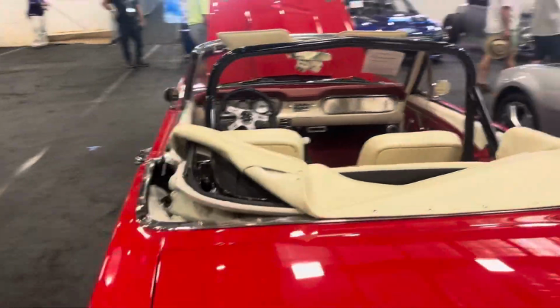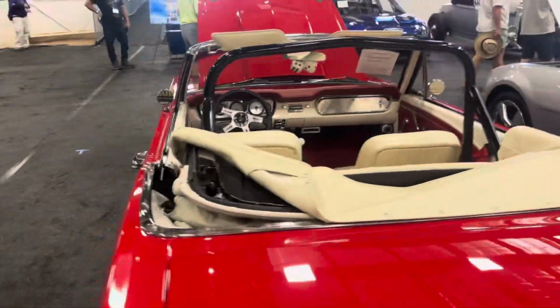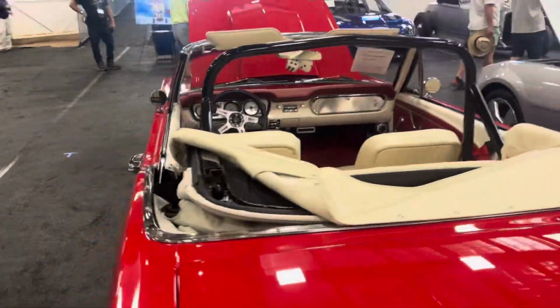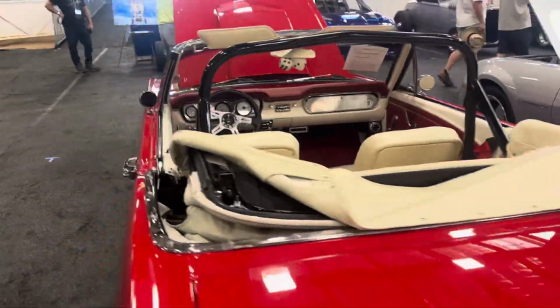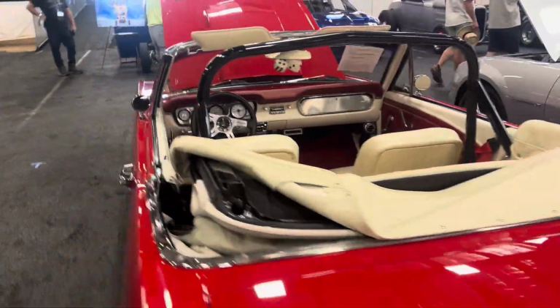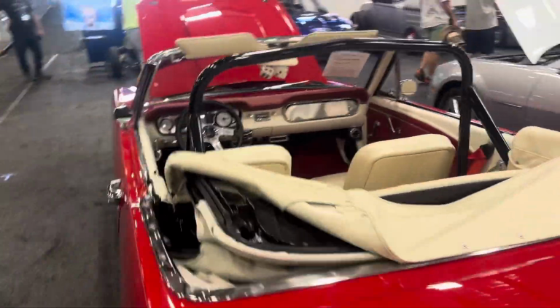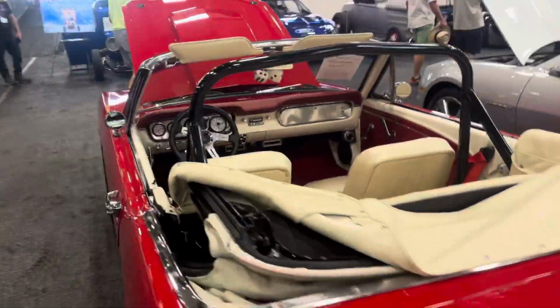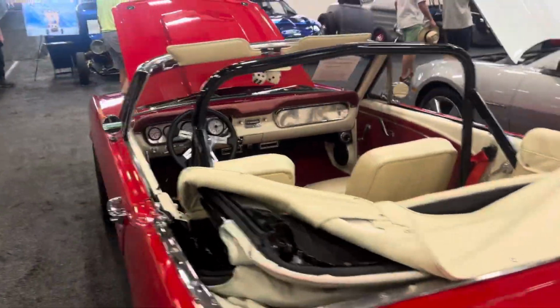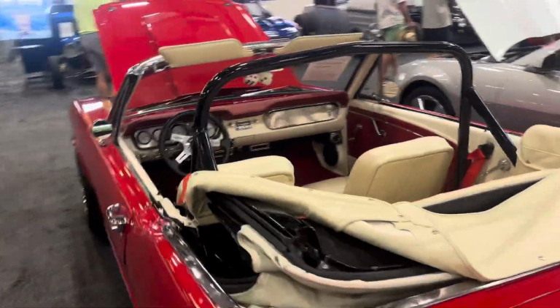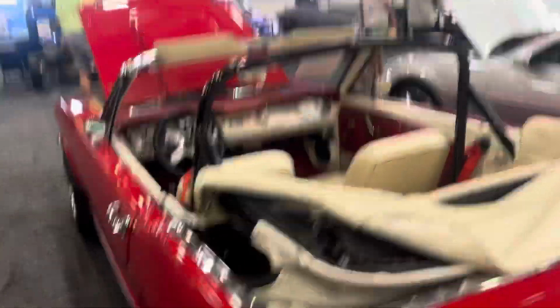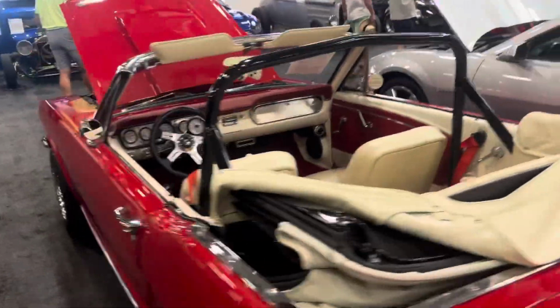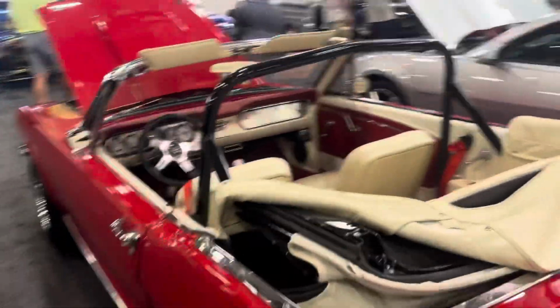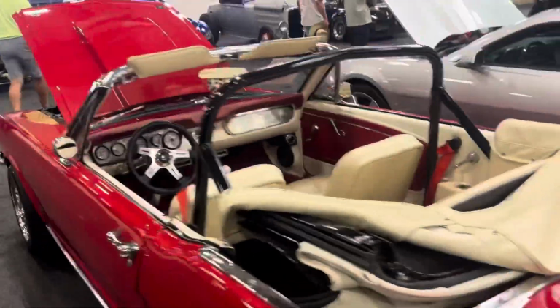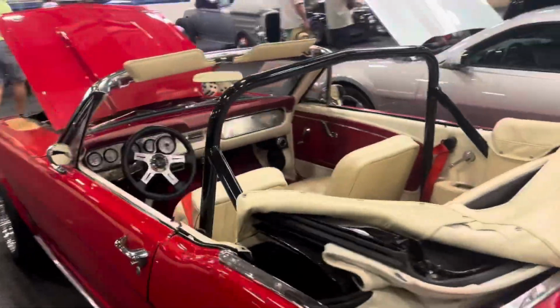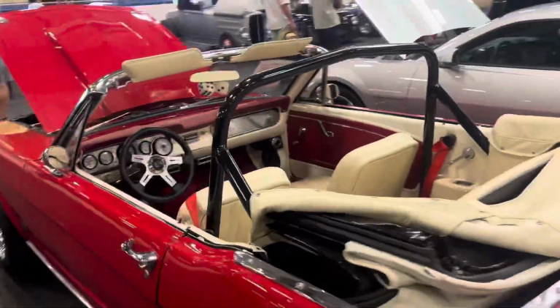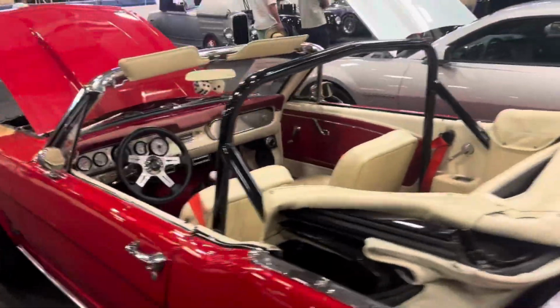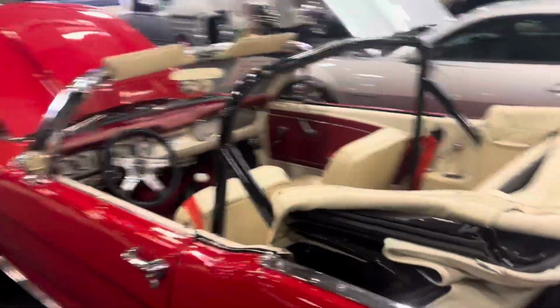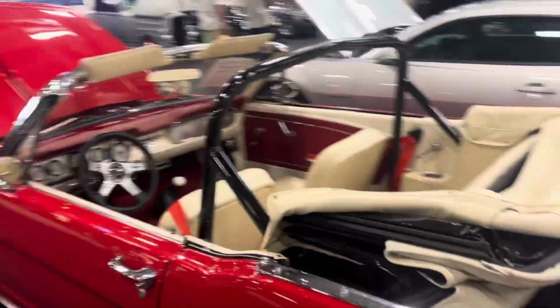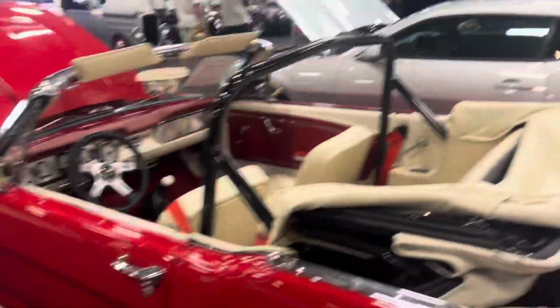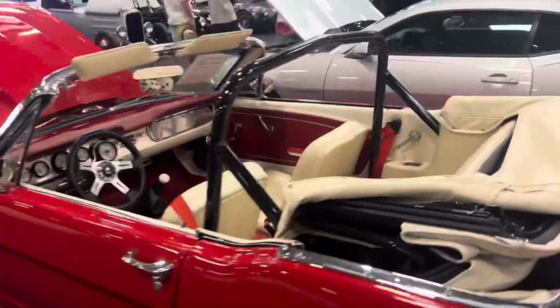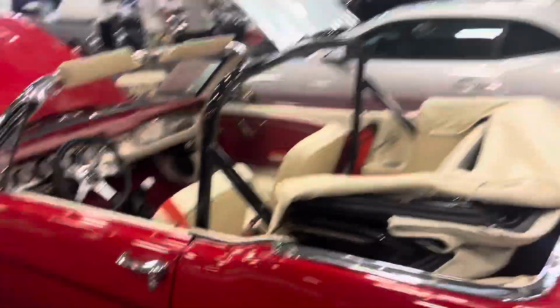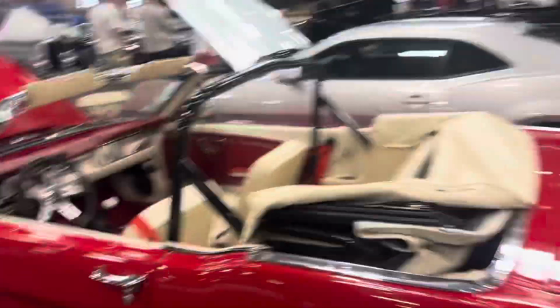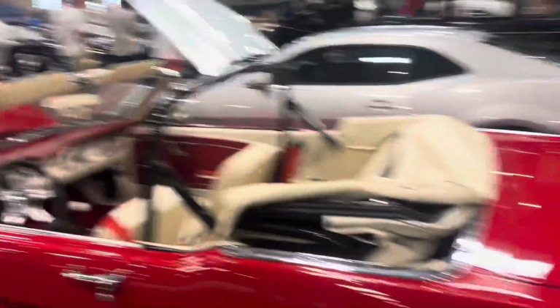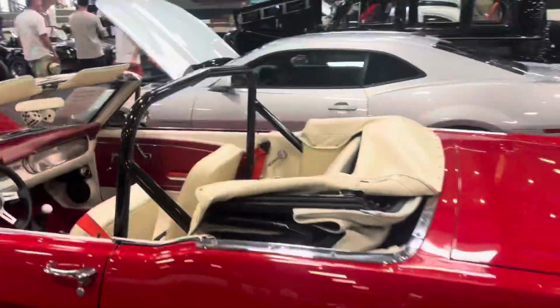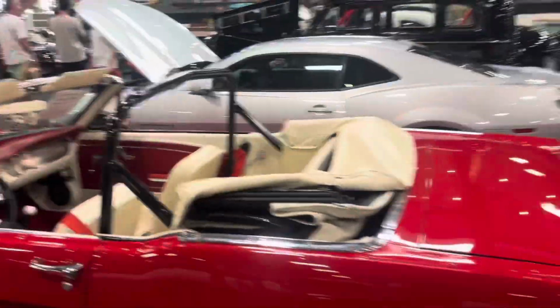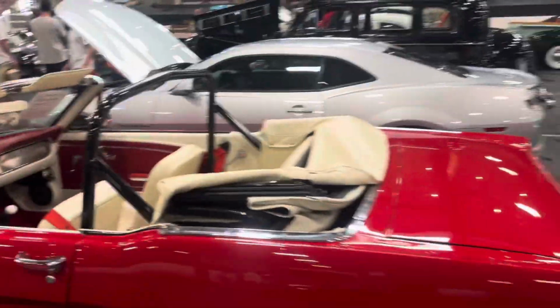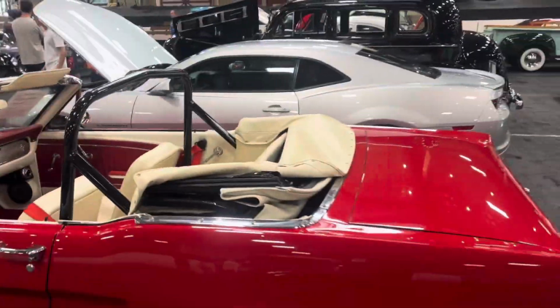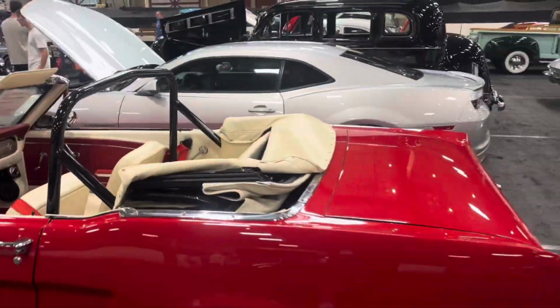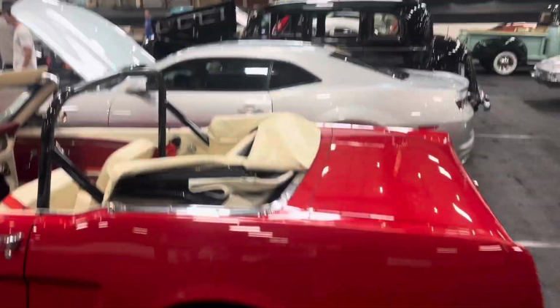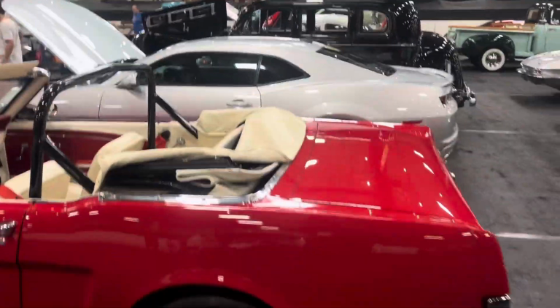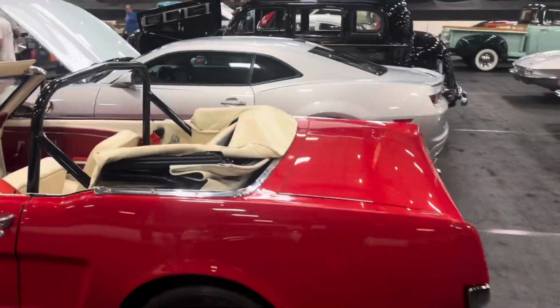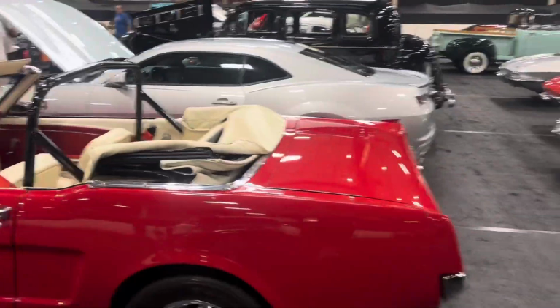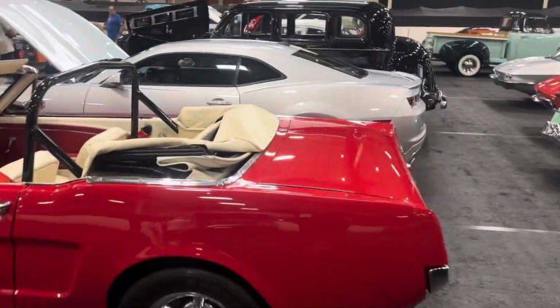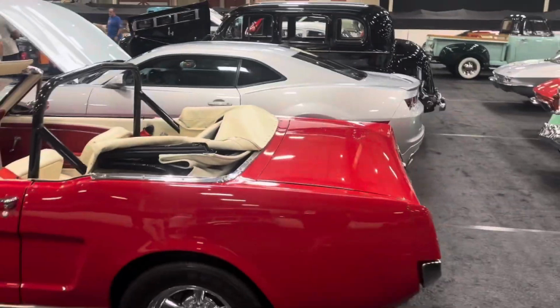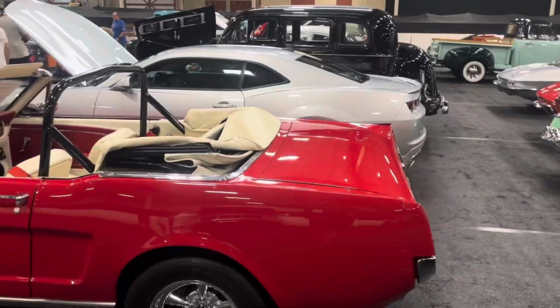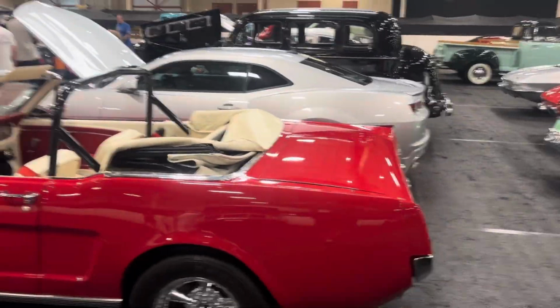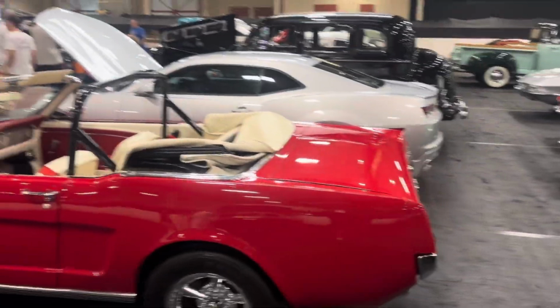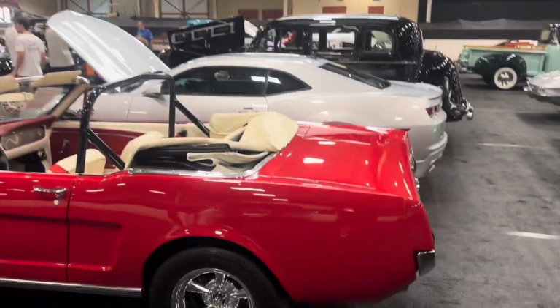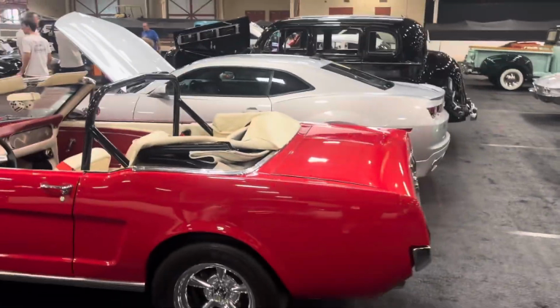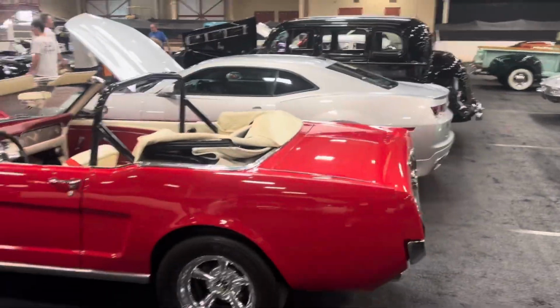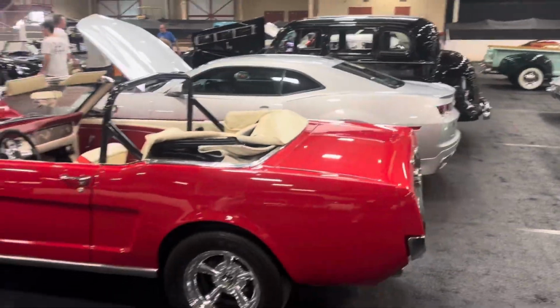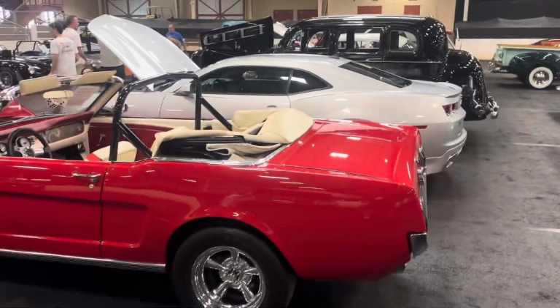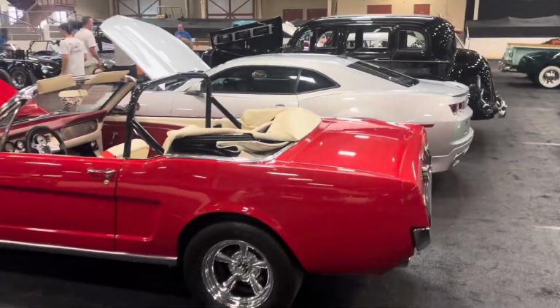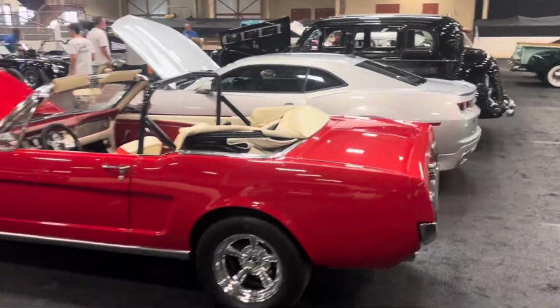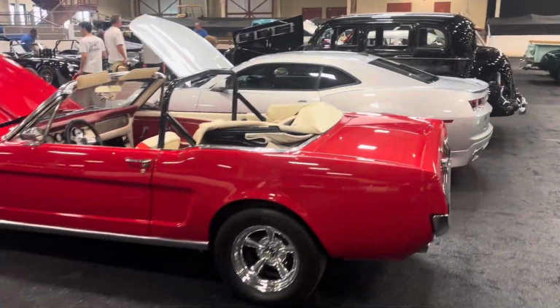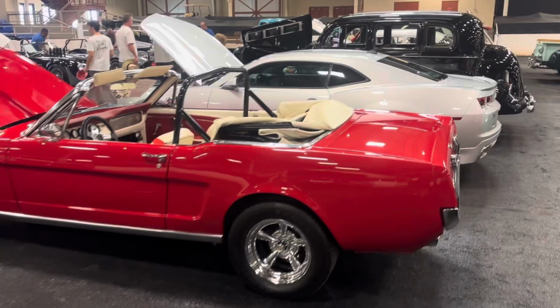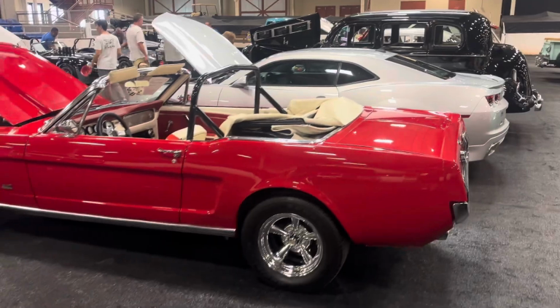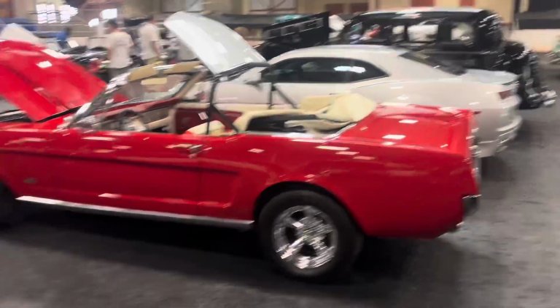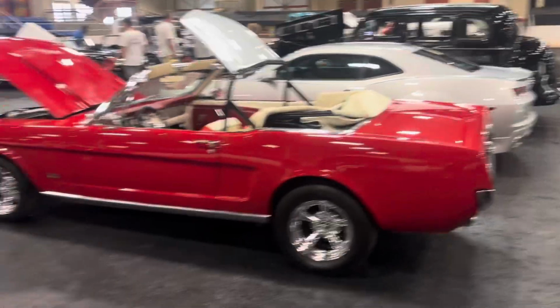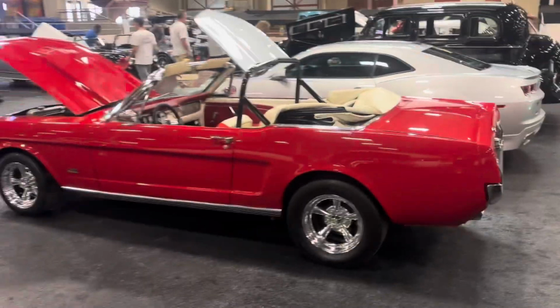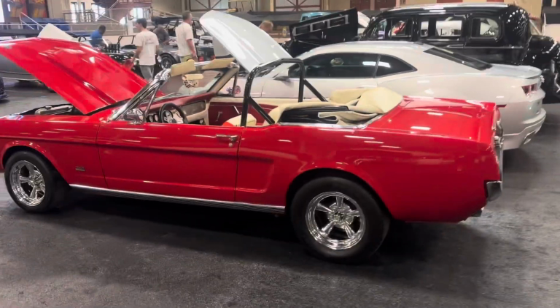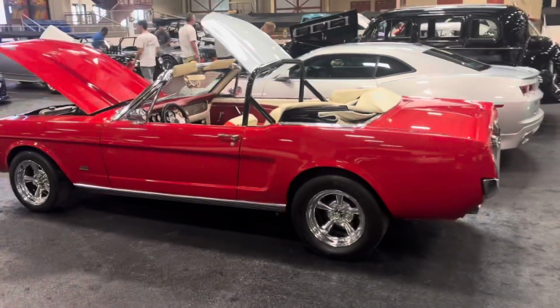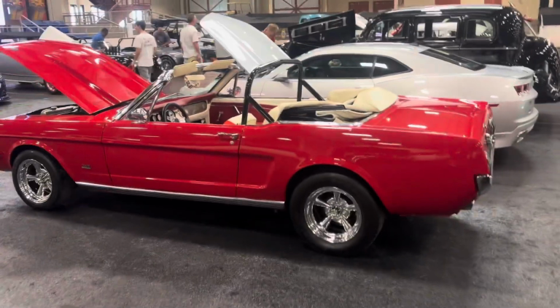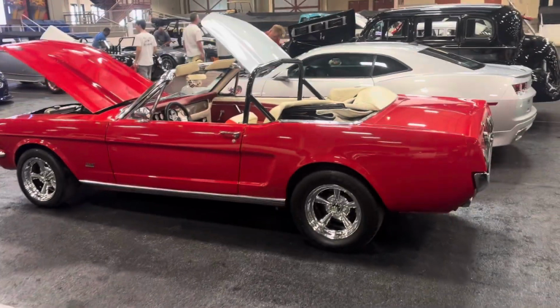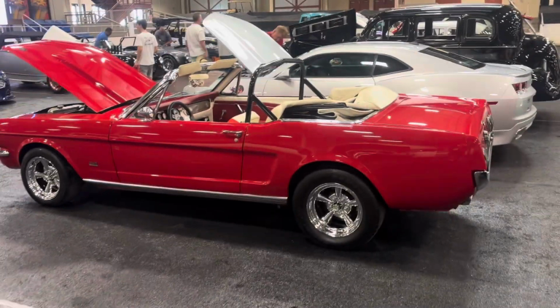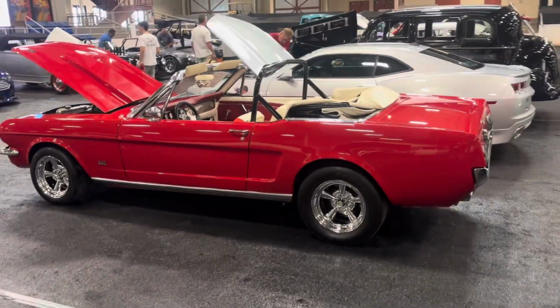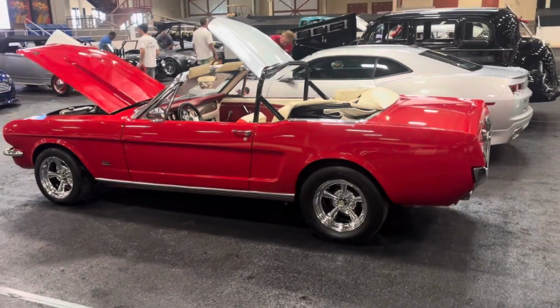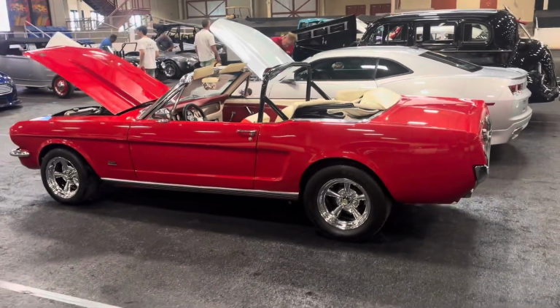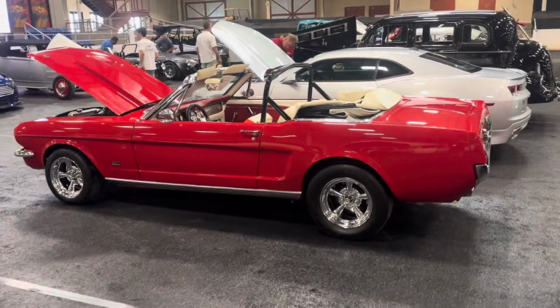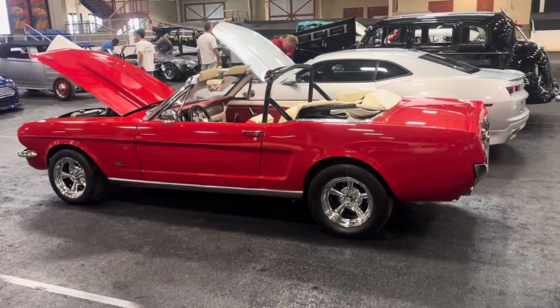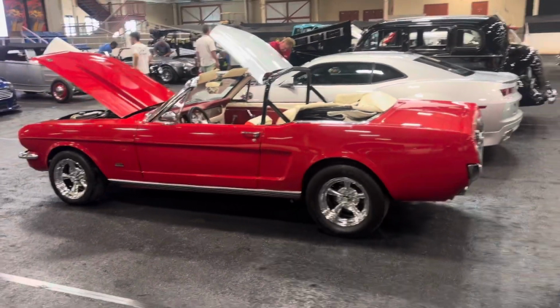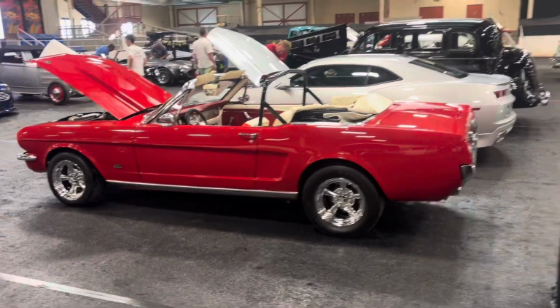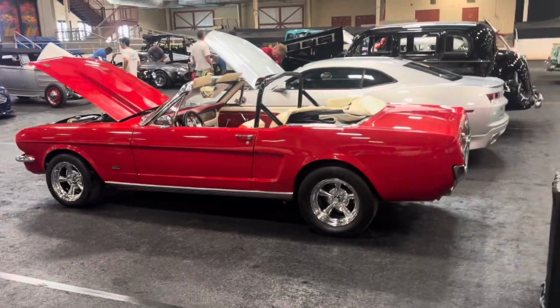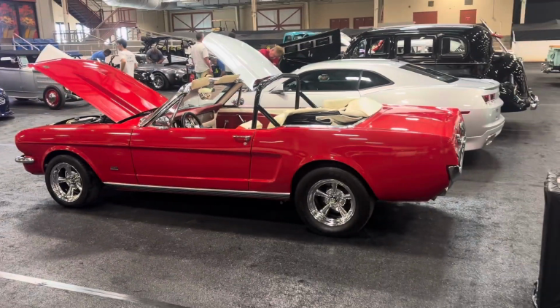Again, all these cars come out of the same location, out of Annandale, Minnesota, from Classic Rides and Rods.